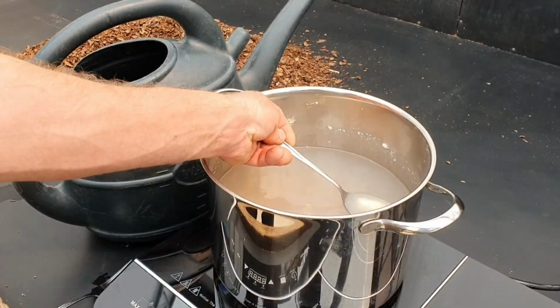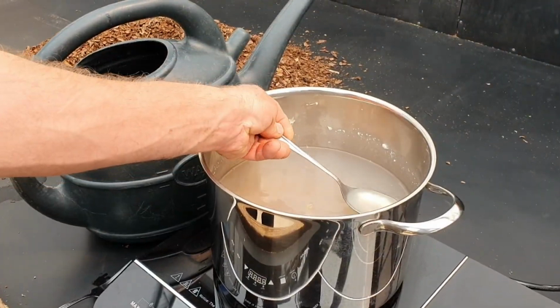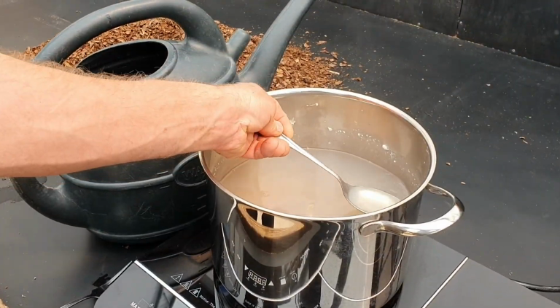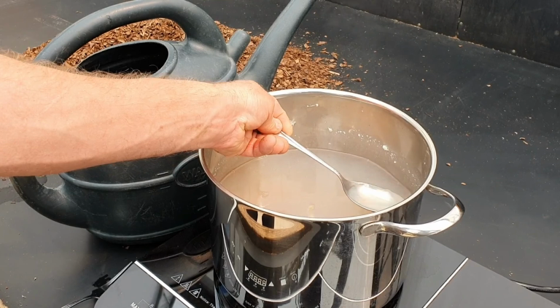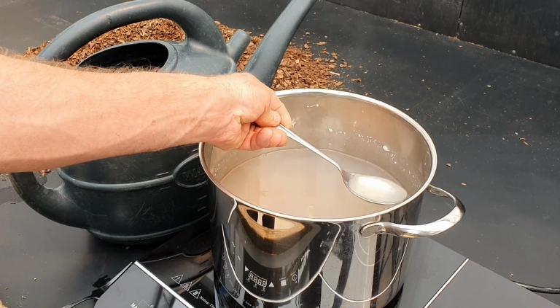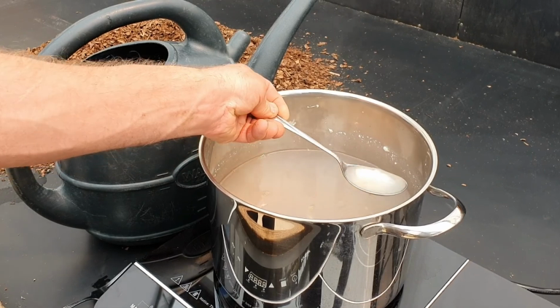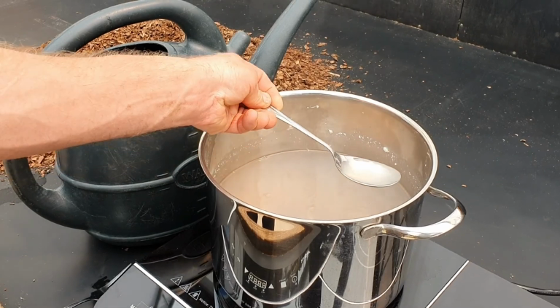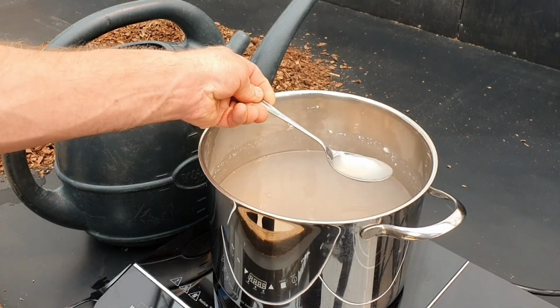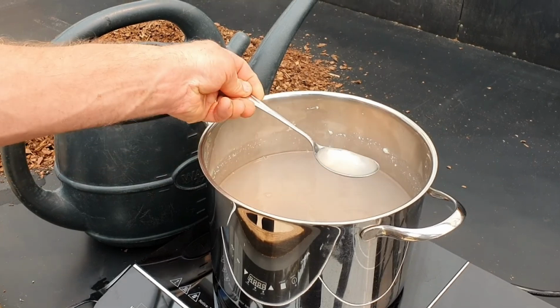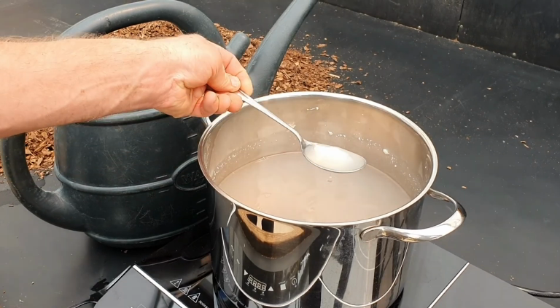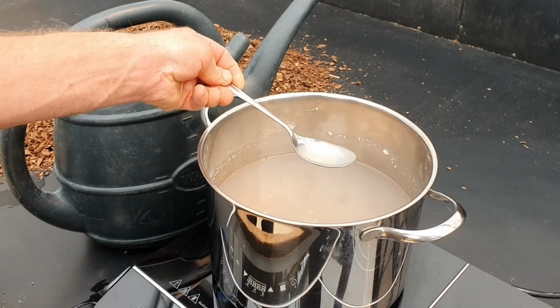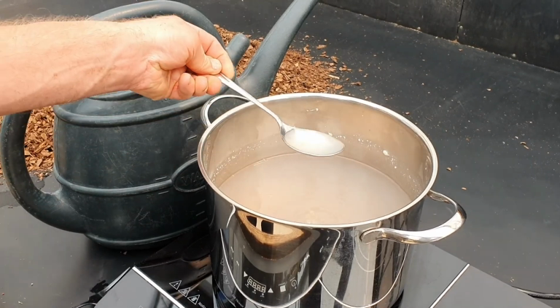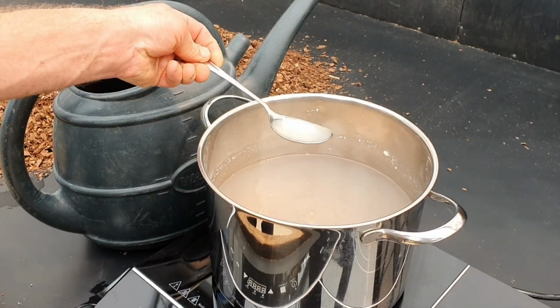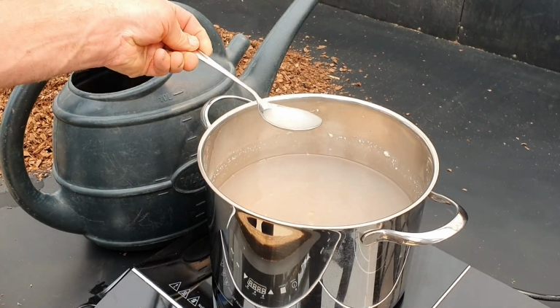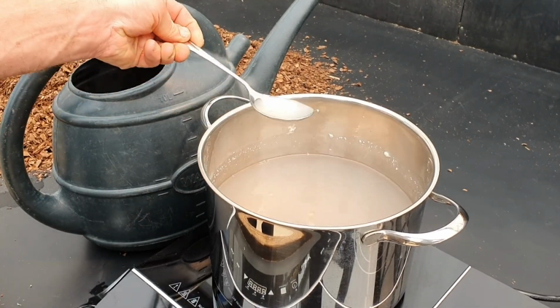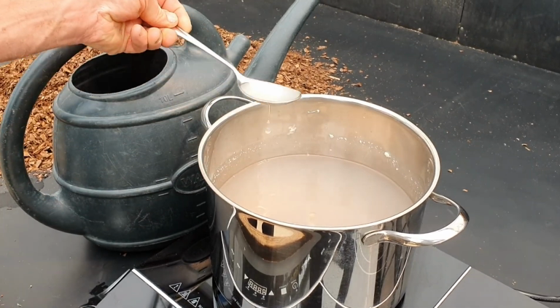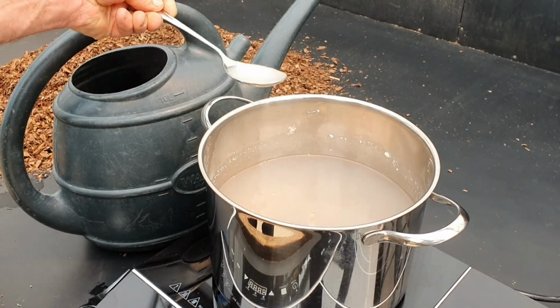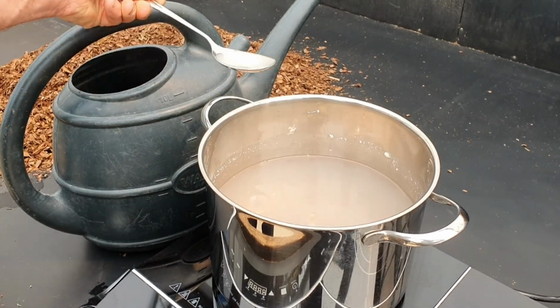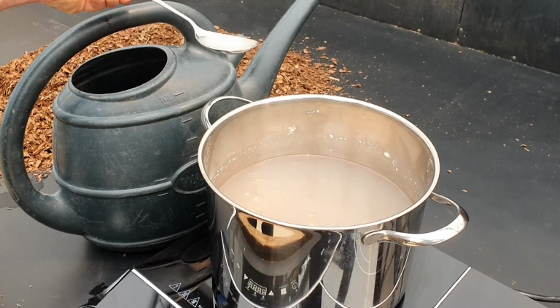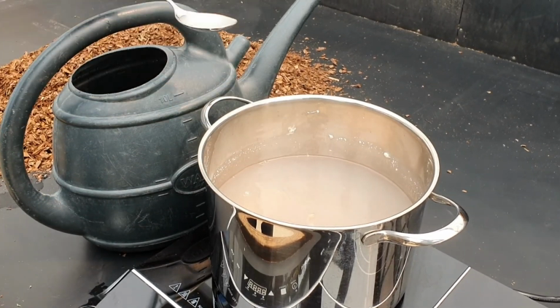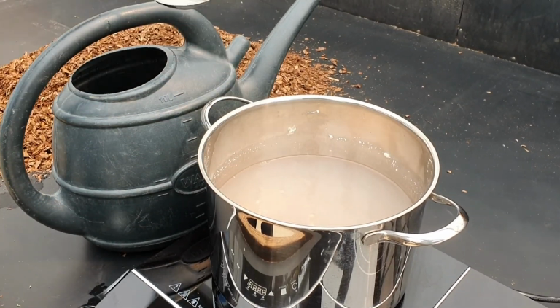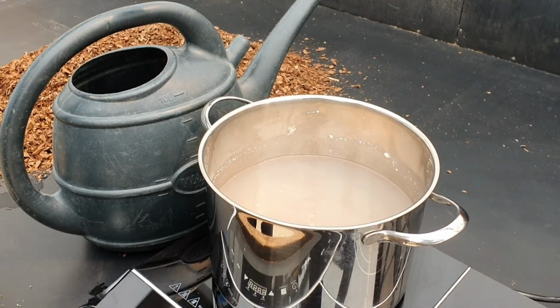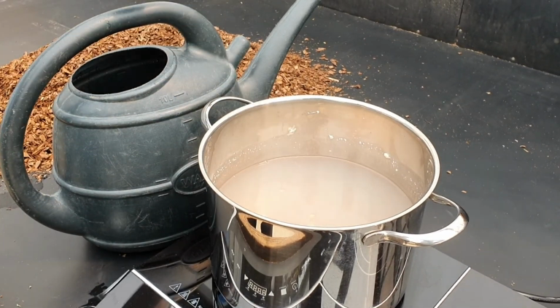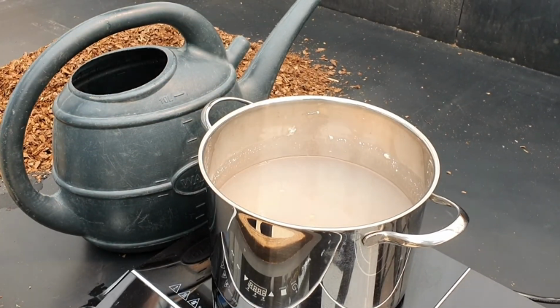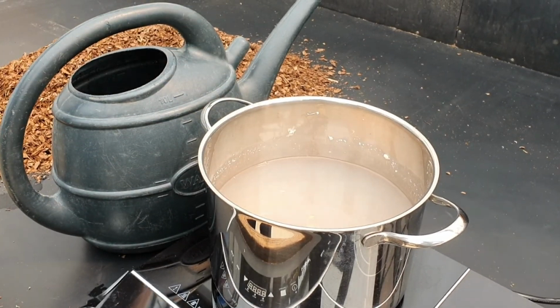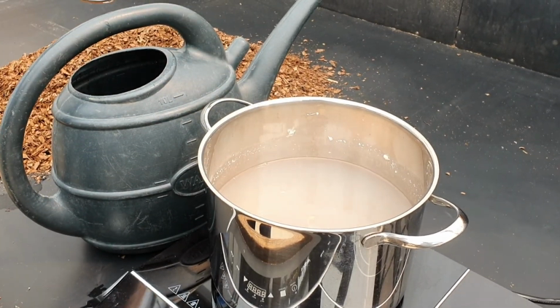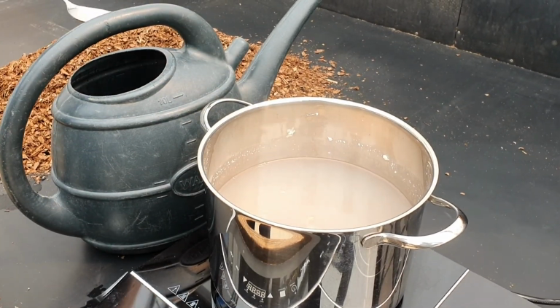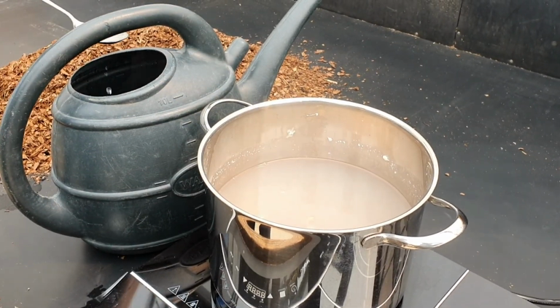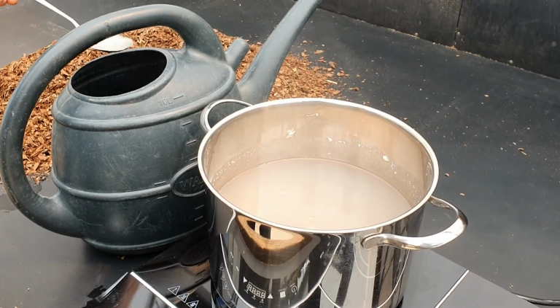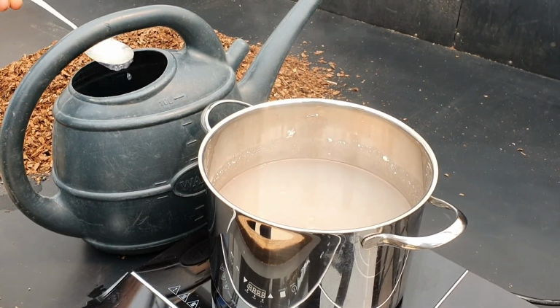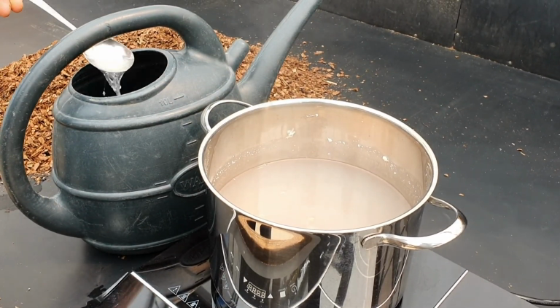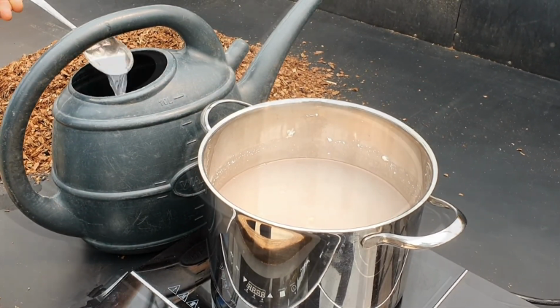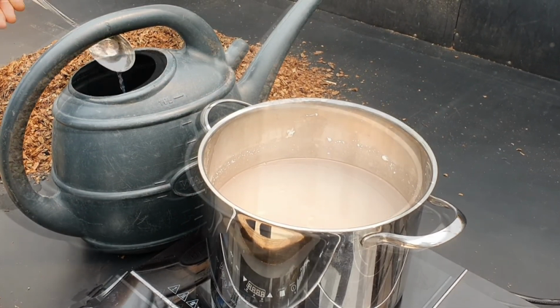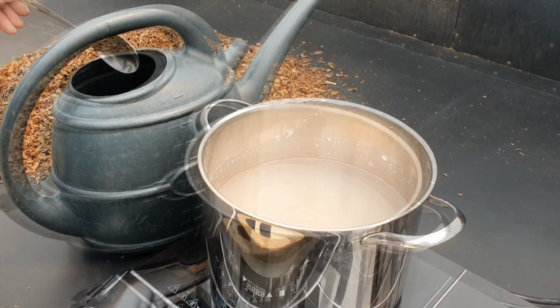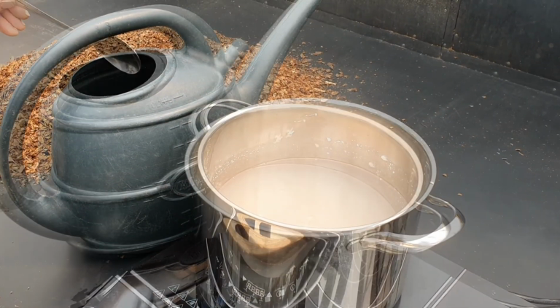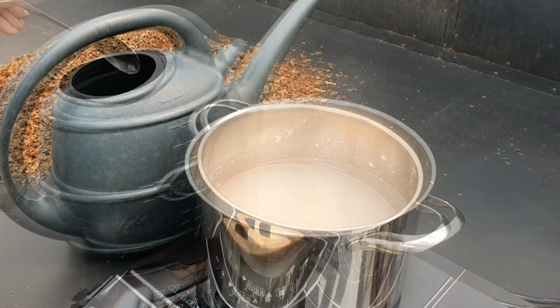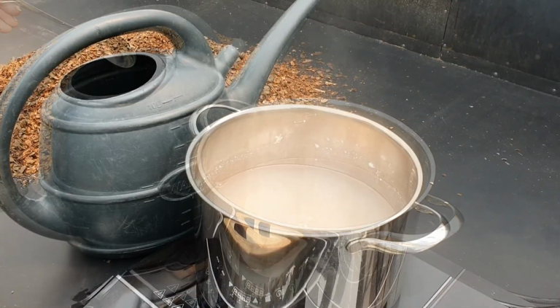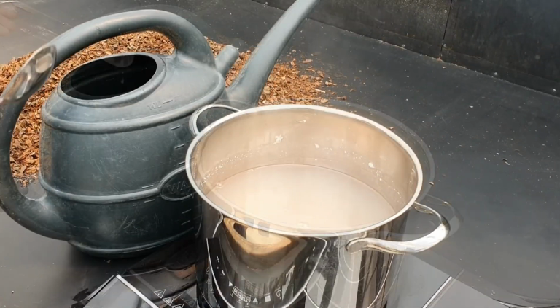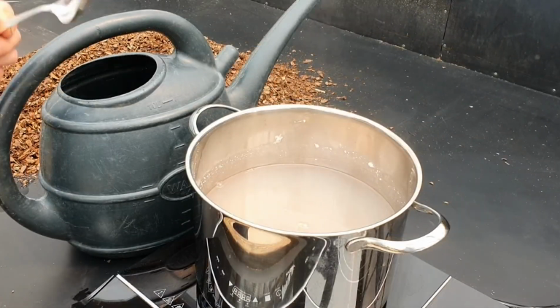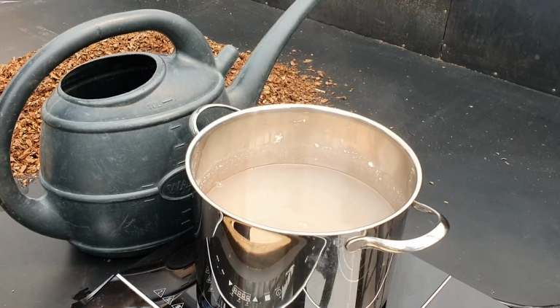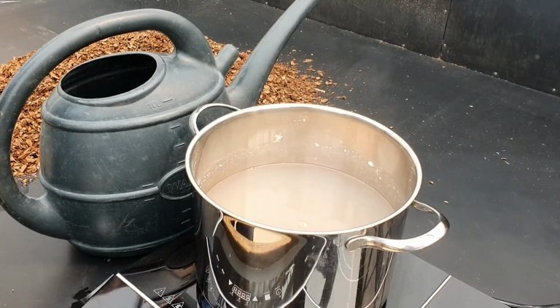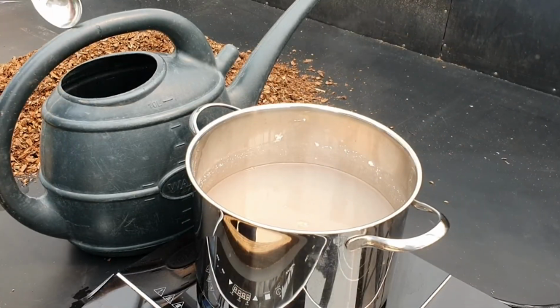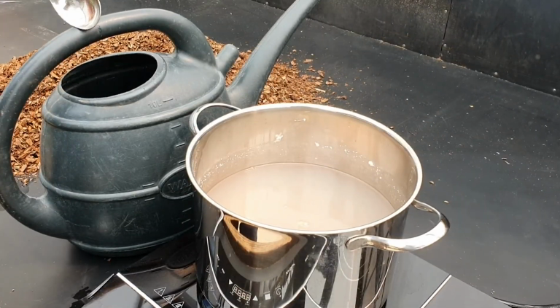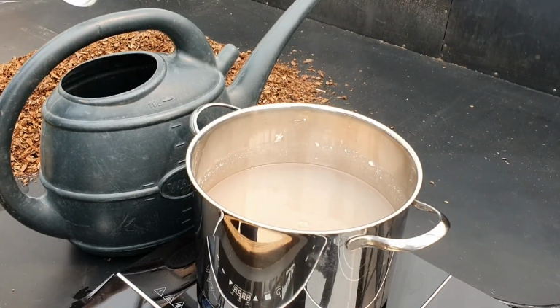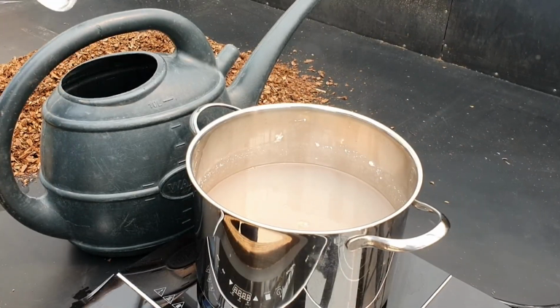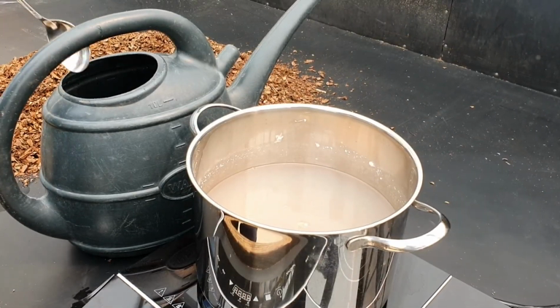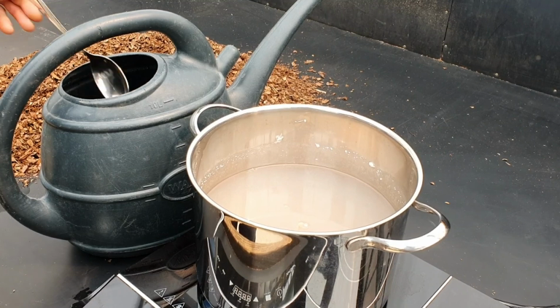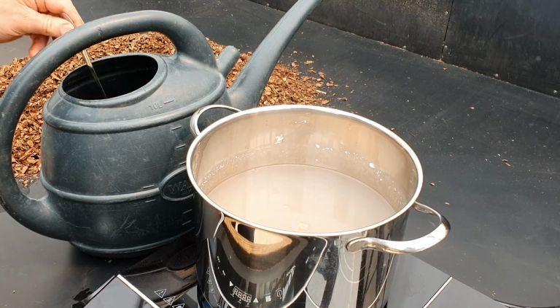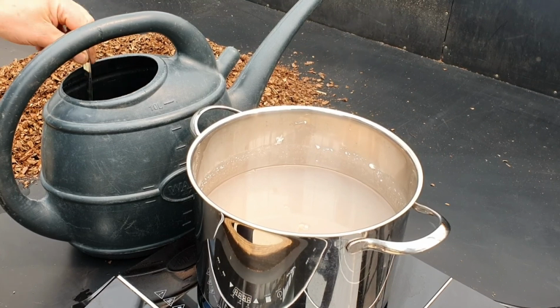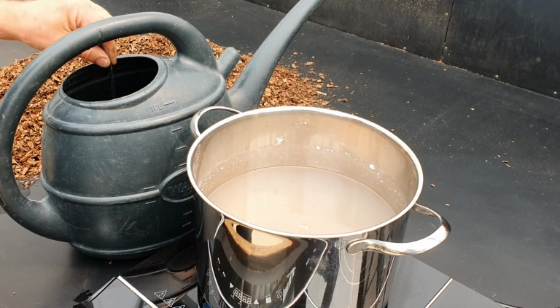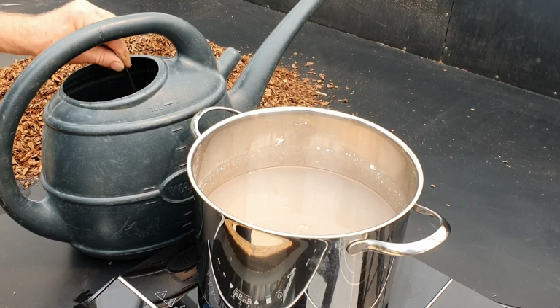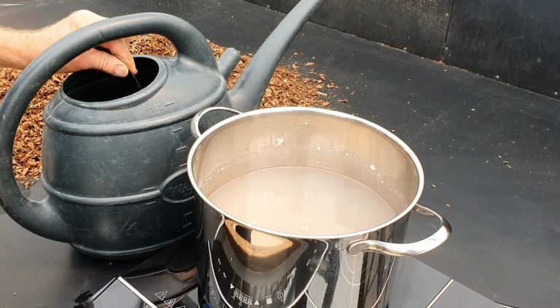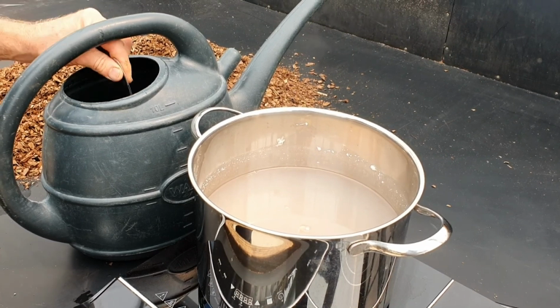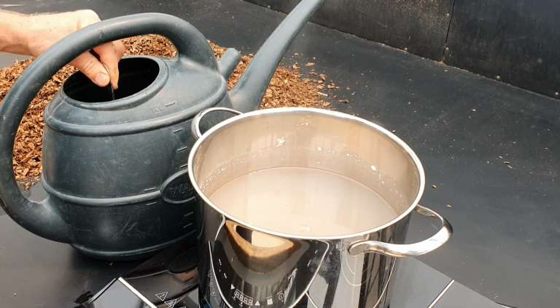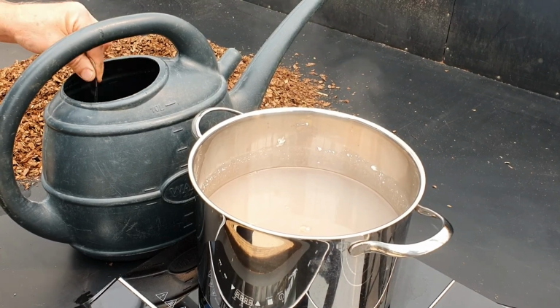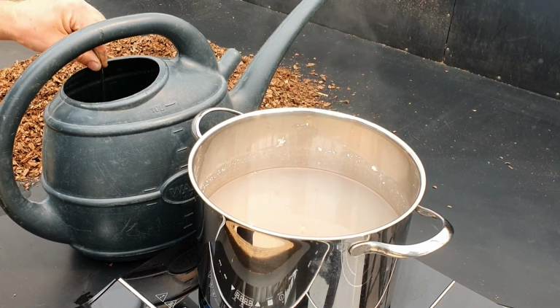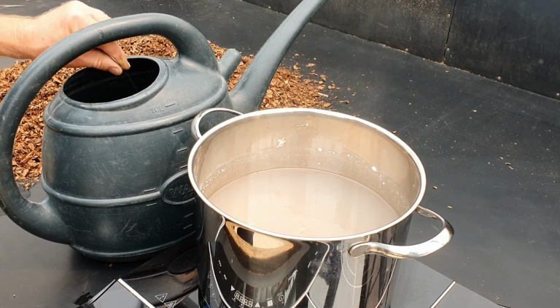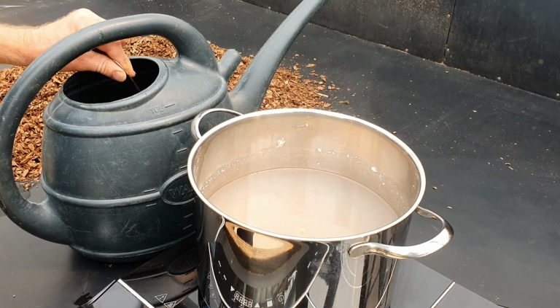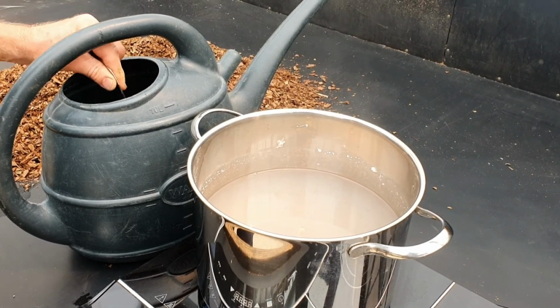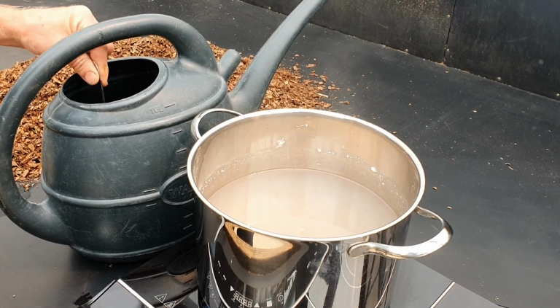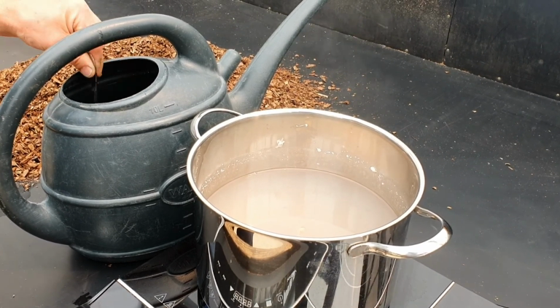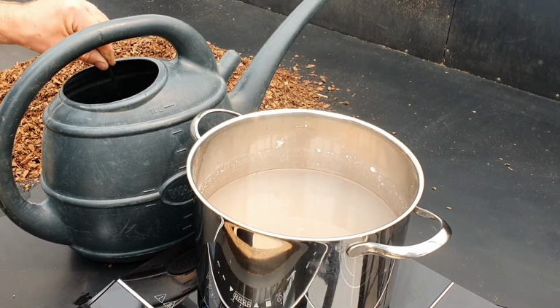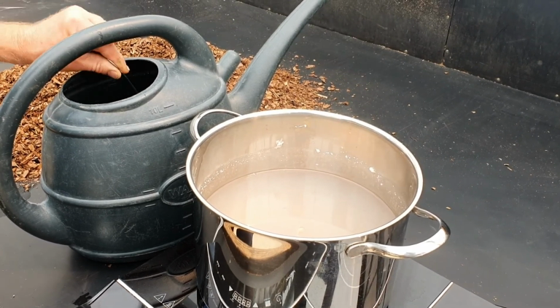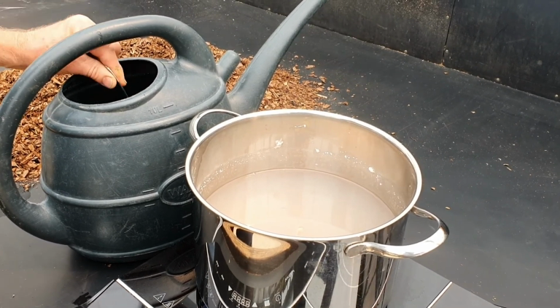Use approximately two tablespoons to every five liters of water. This can be made stronger when the weather is wet and slugs are more active.